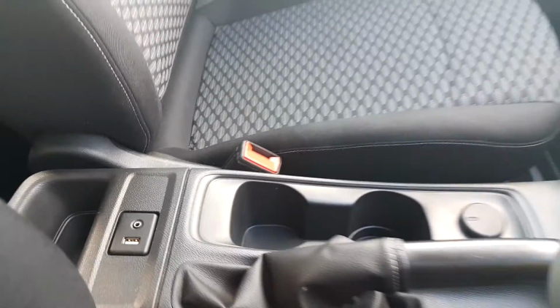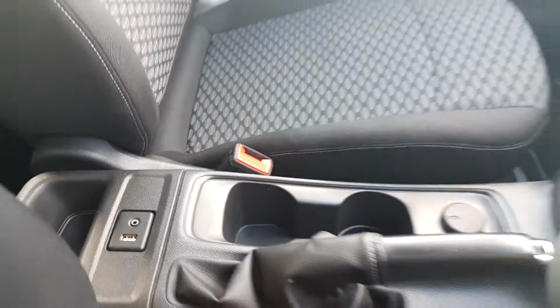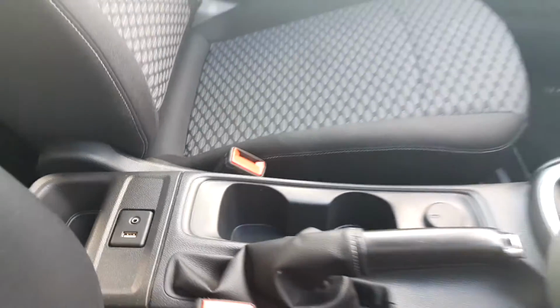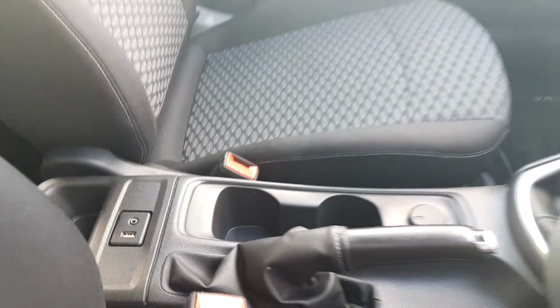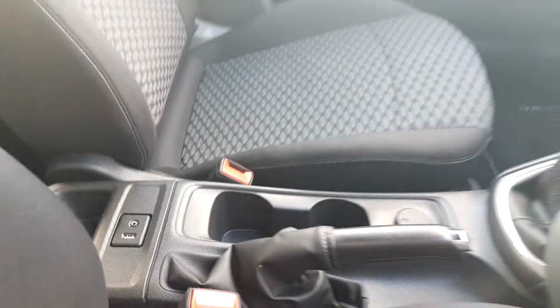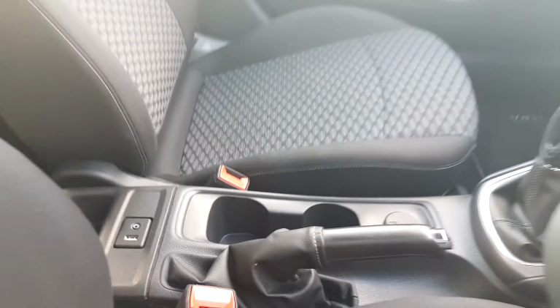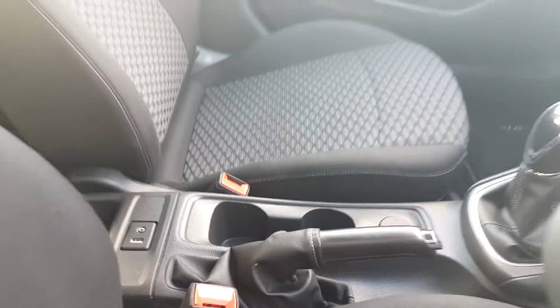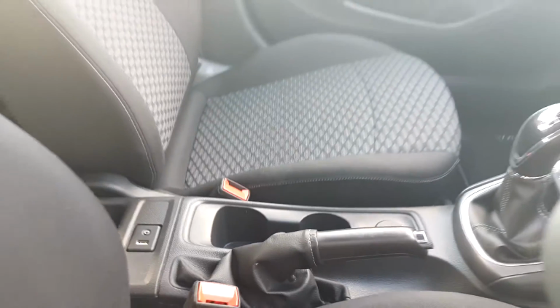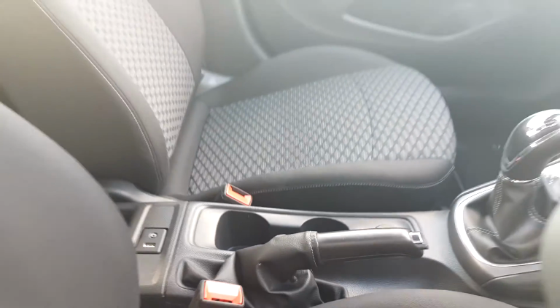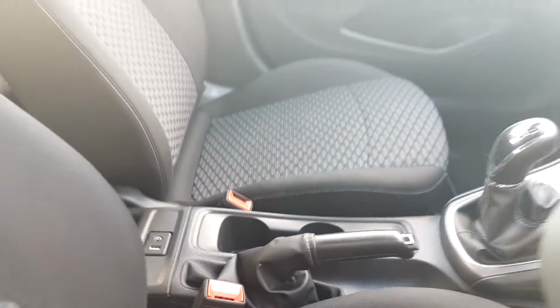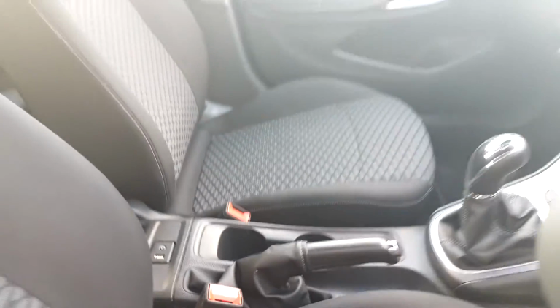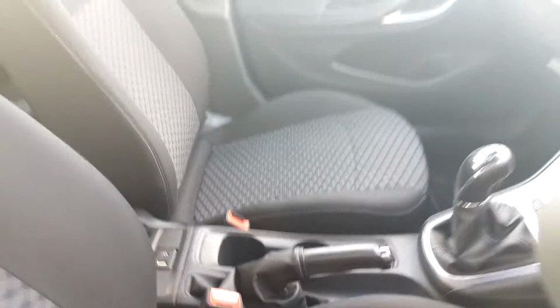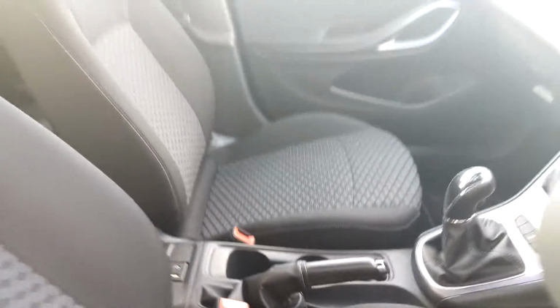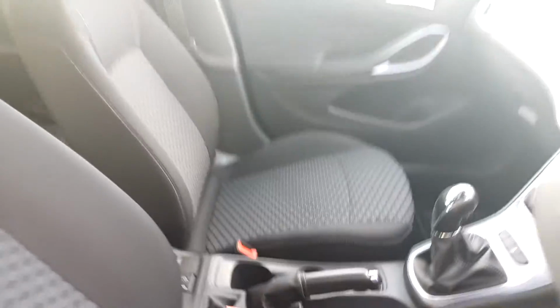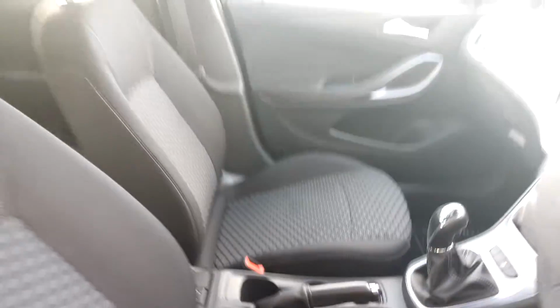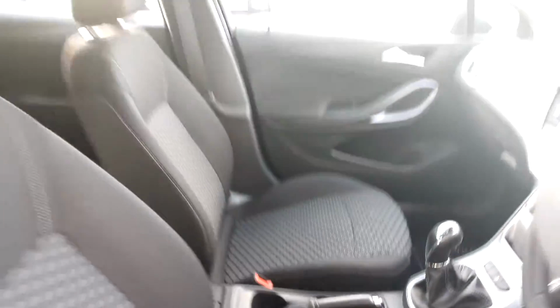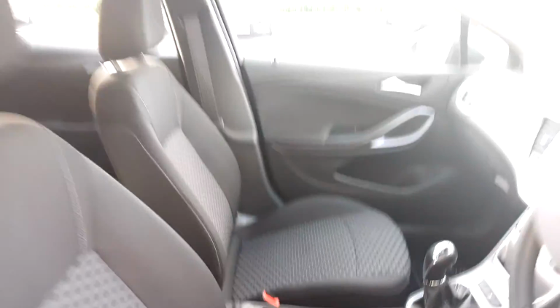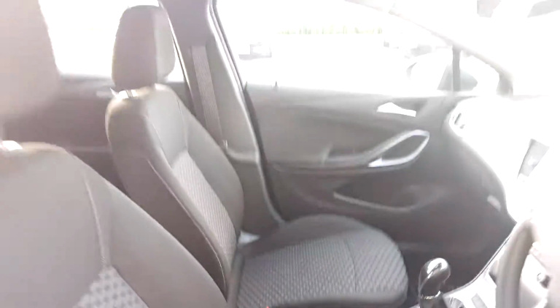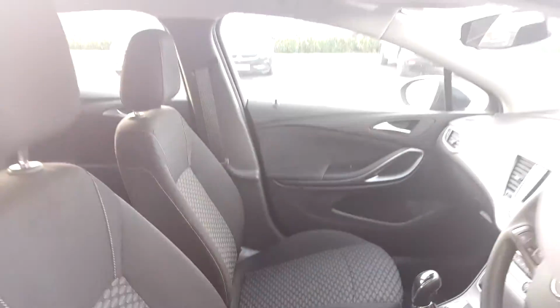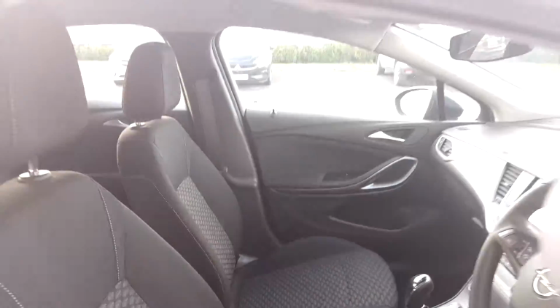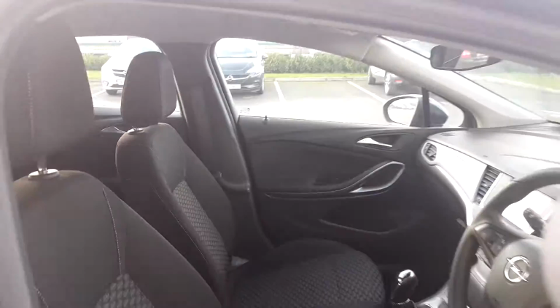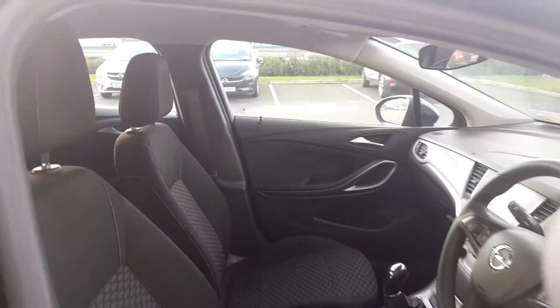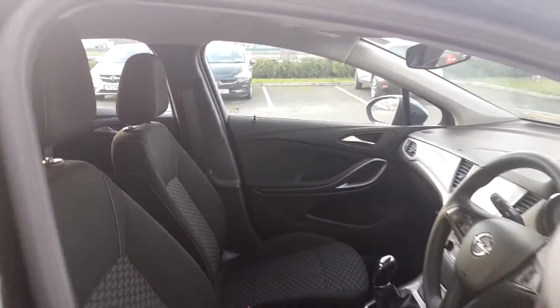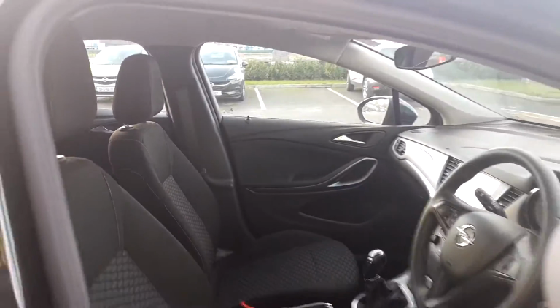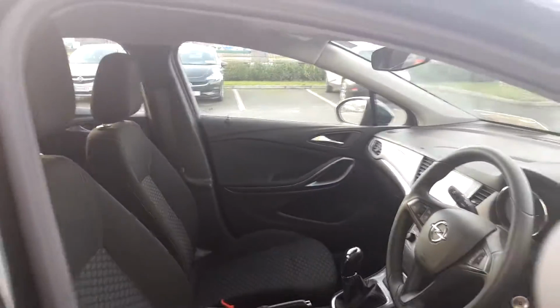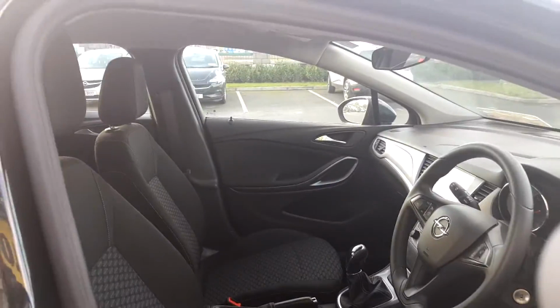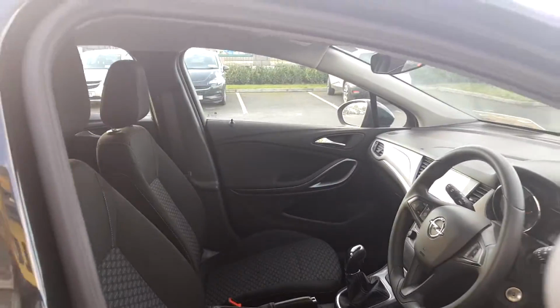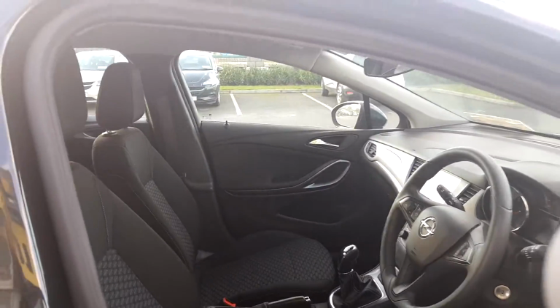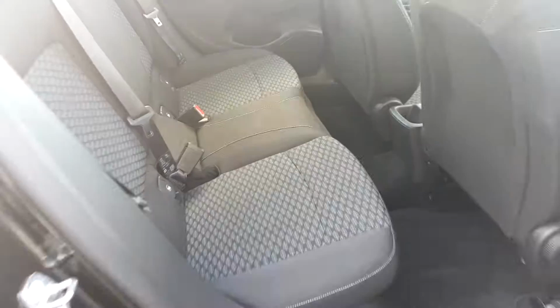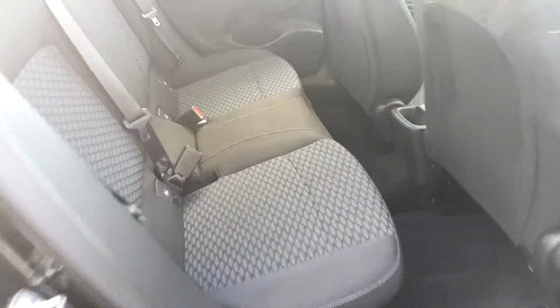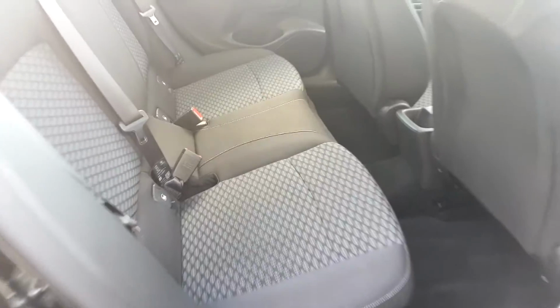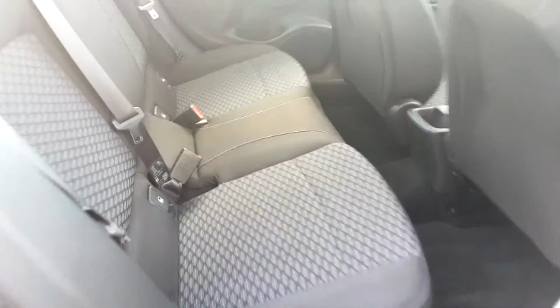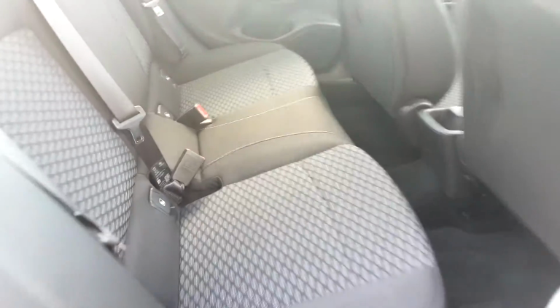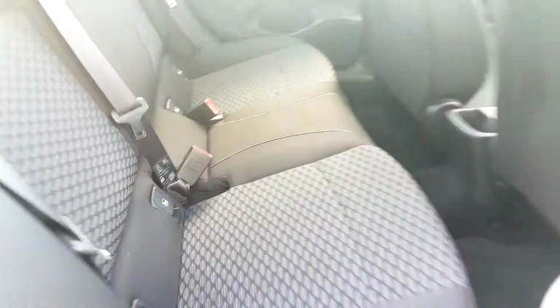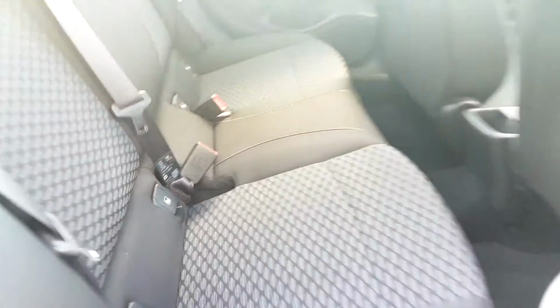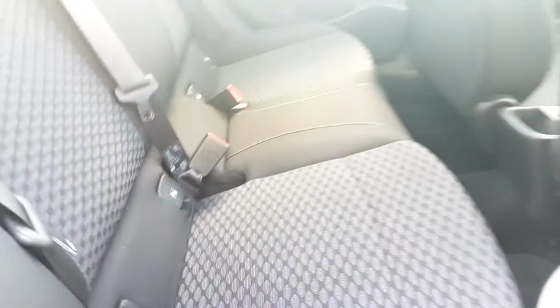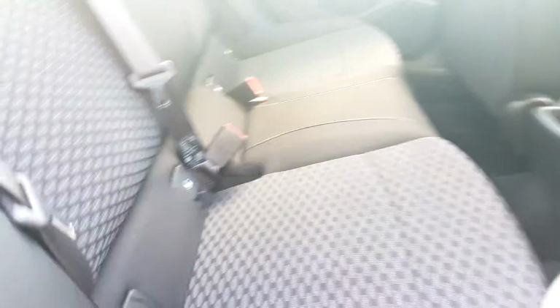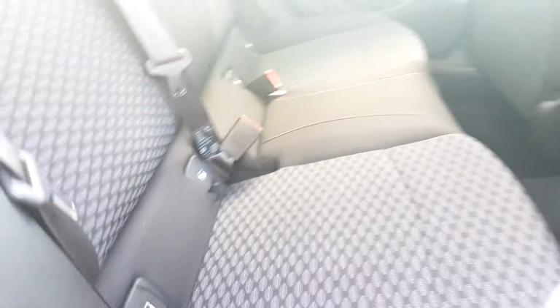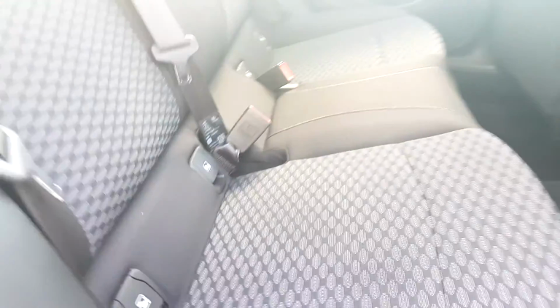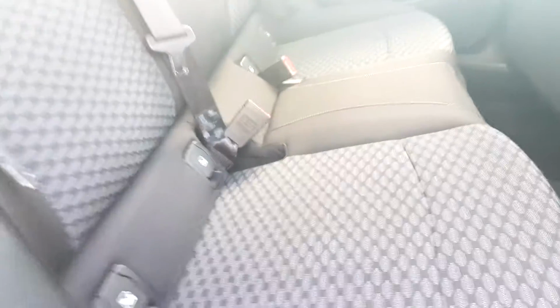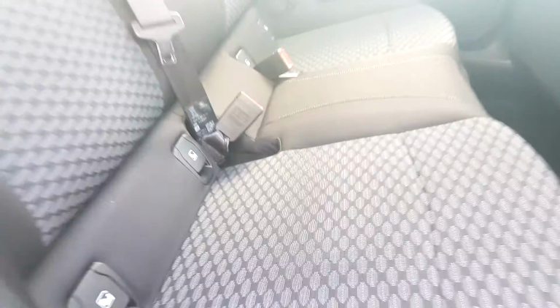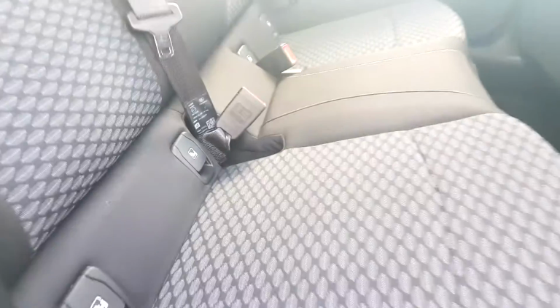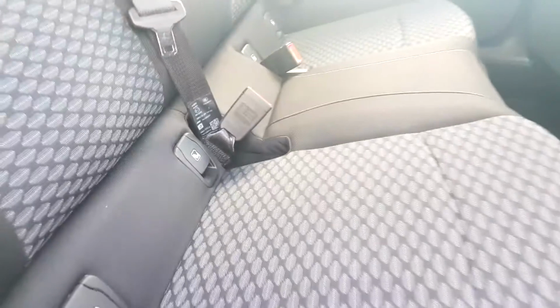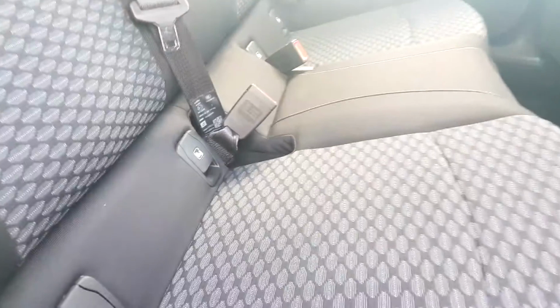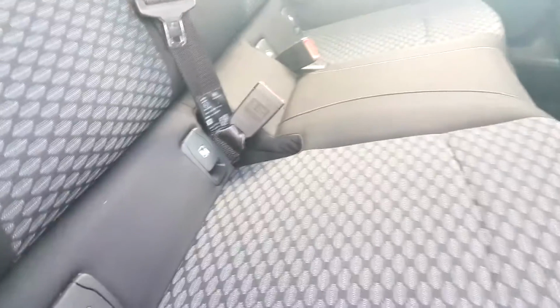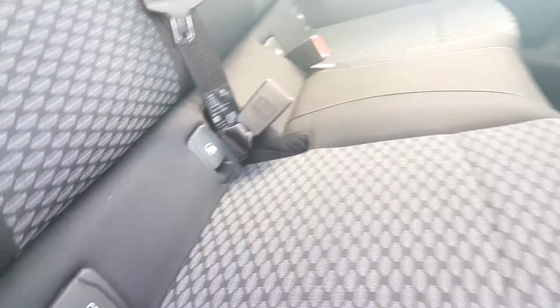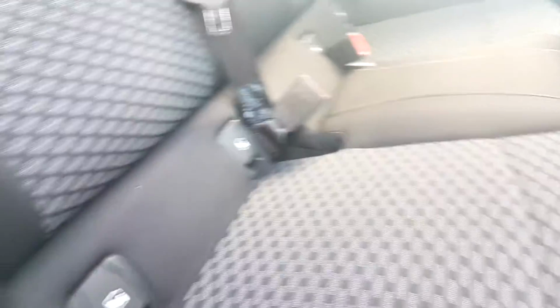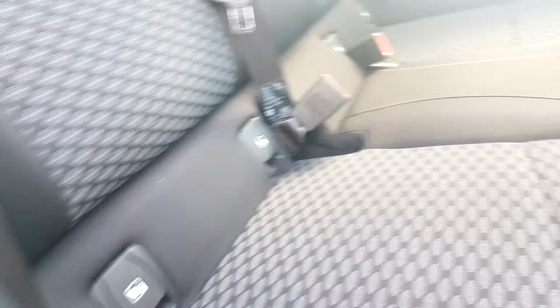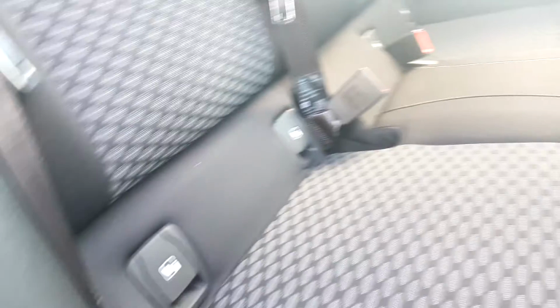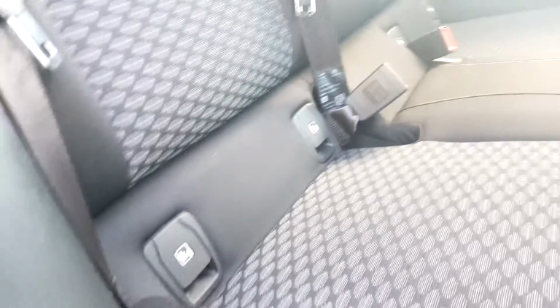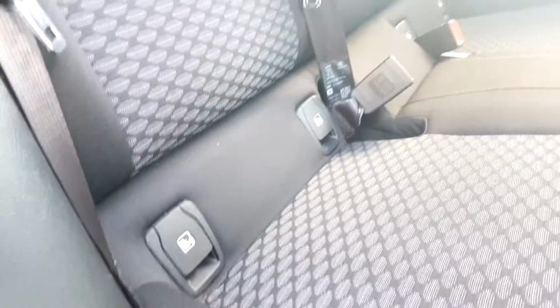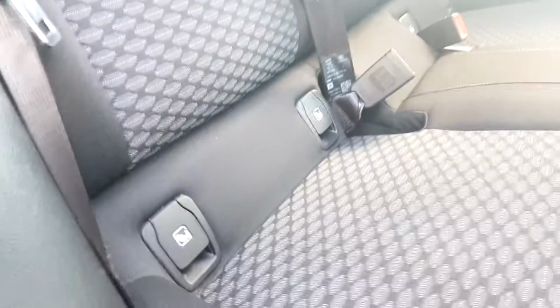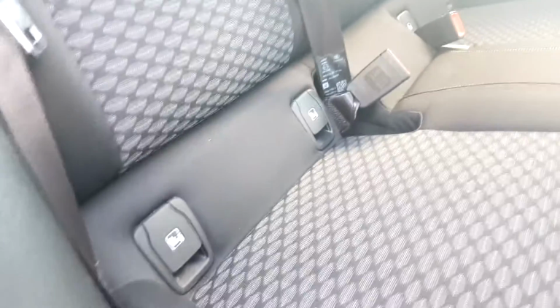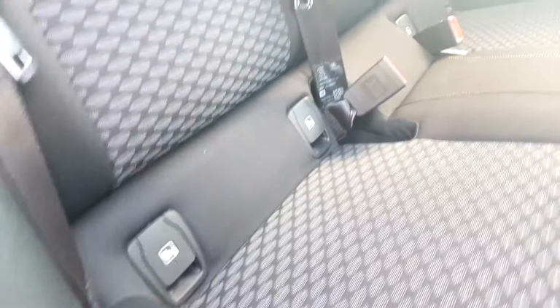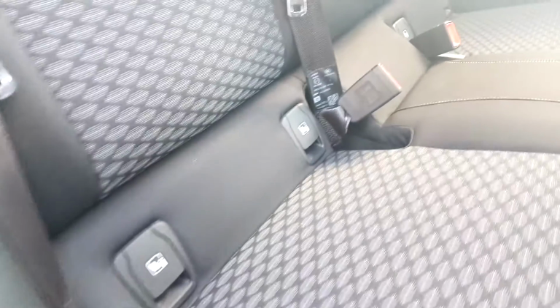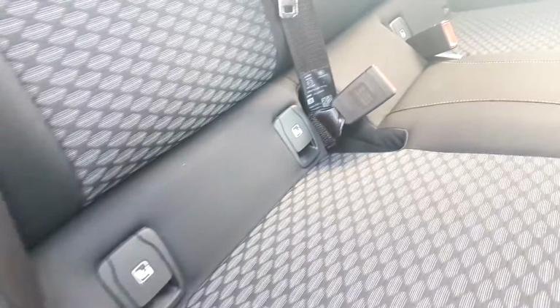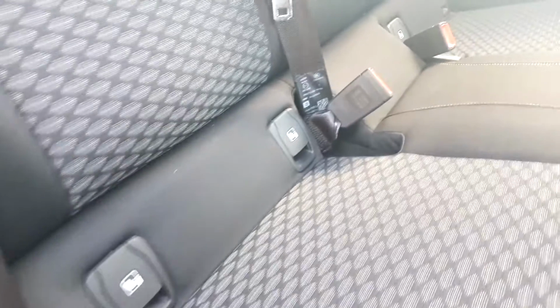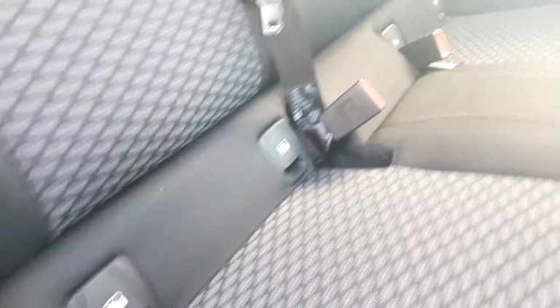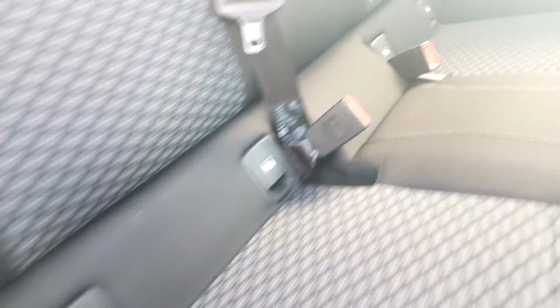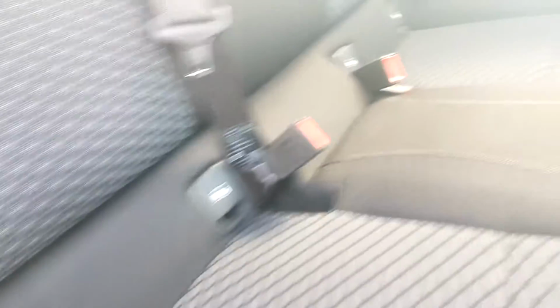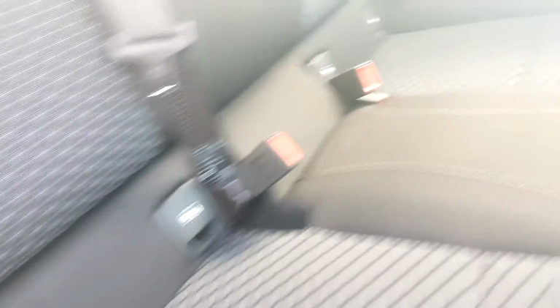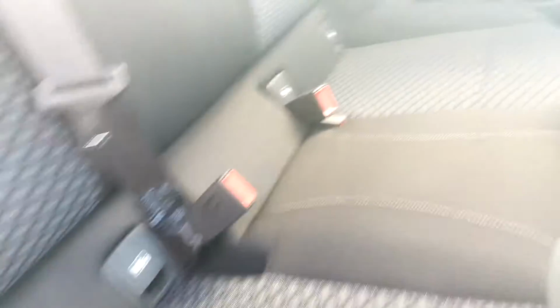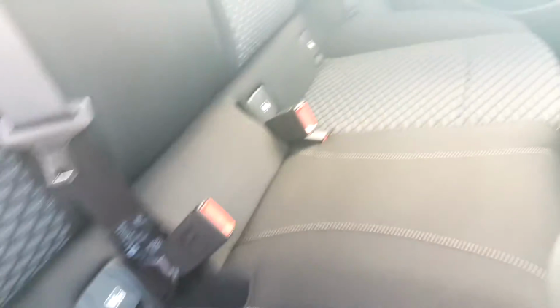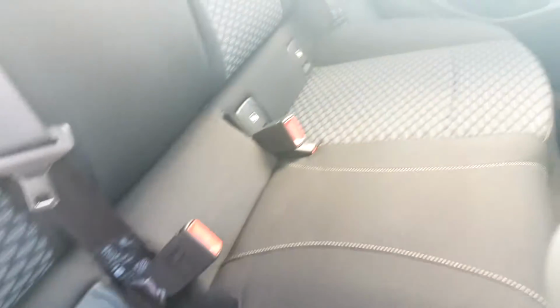I'll just take you into the back of the car now folks. You have Isofix on the outer seats.